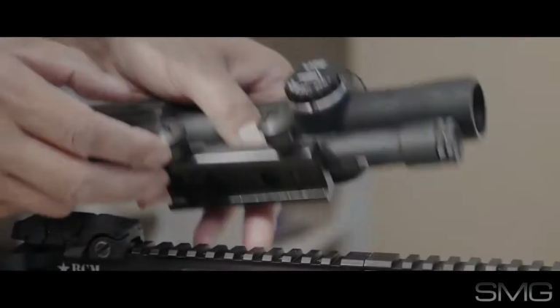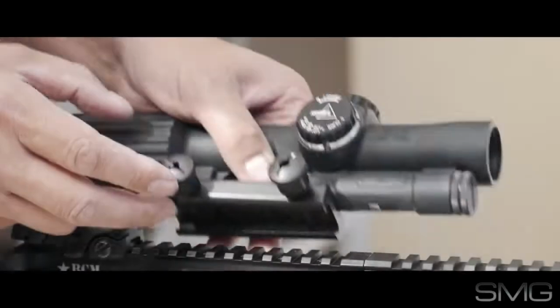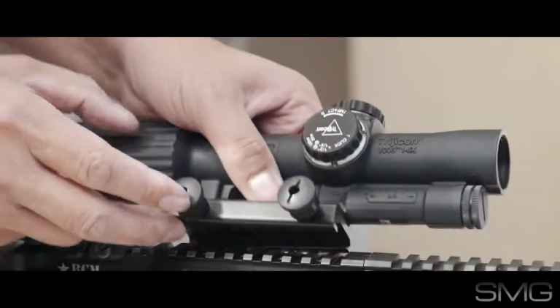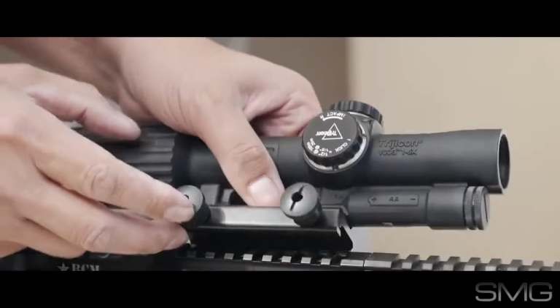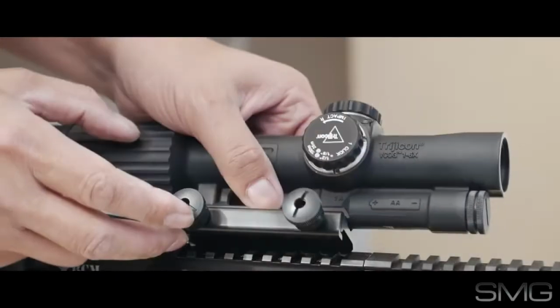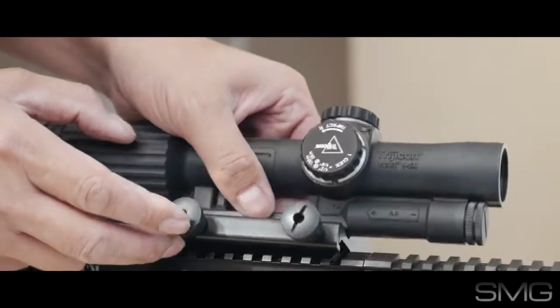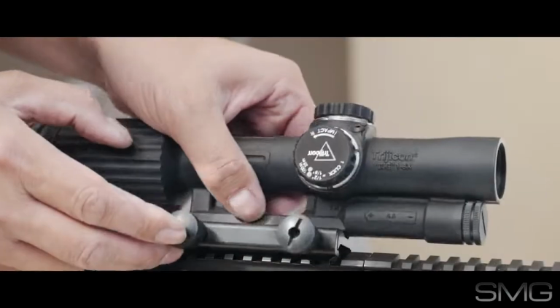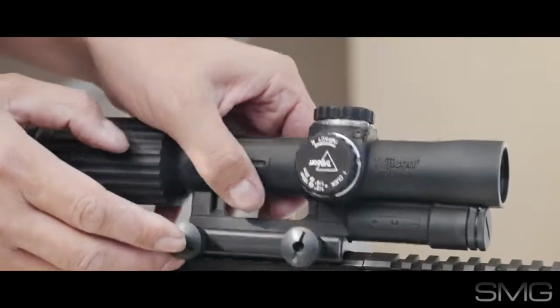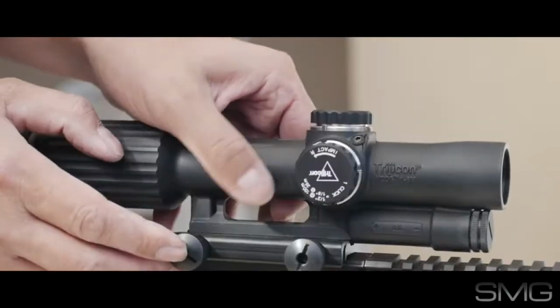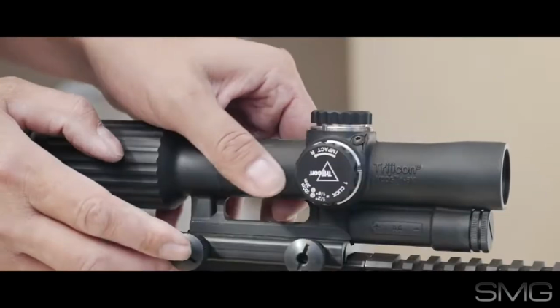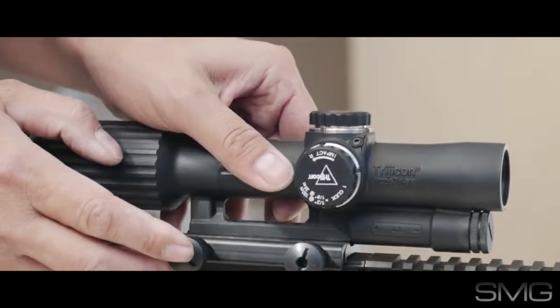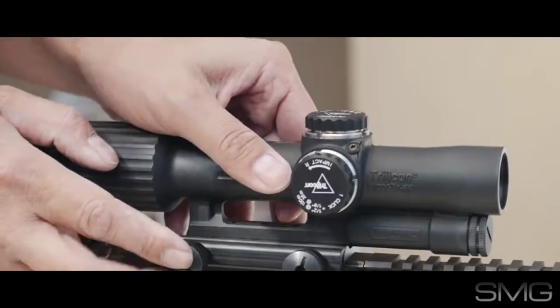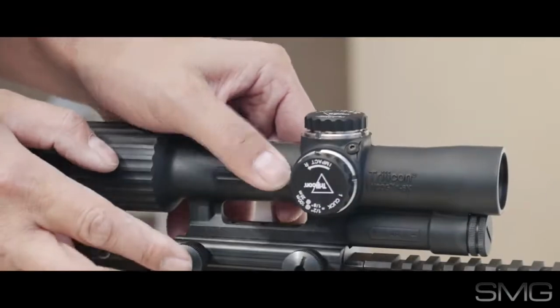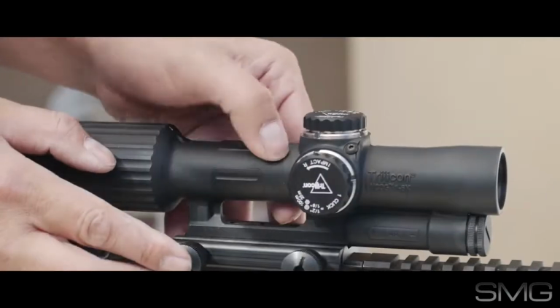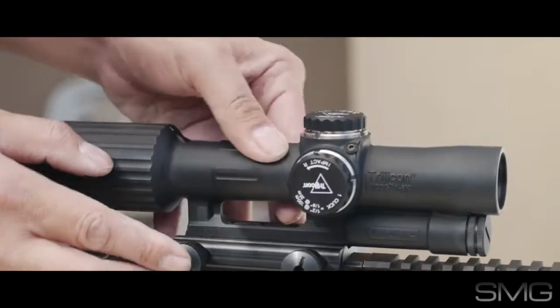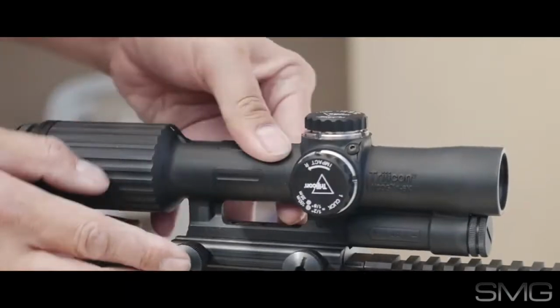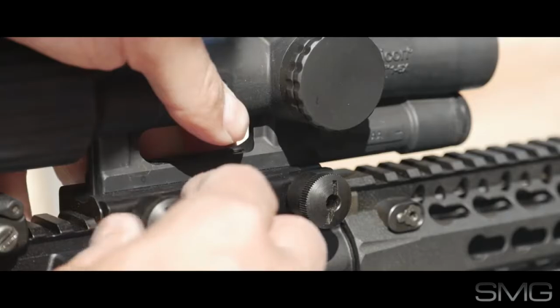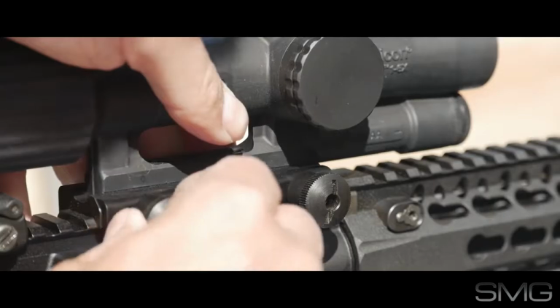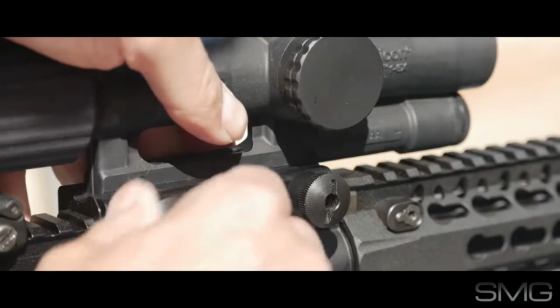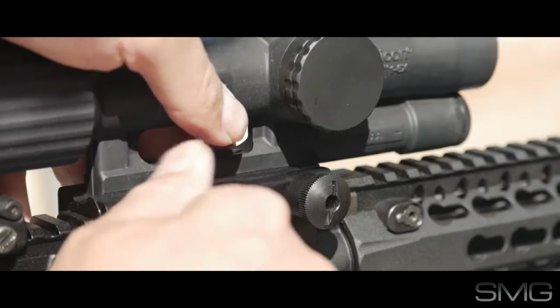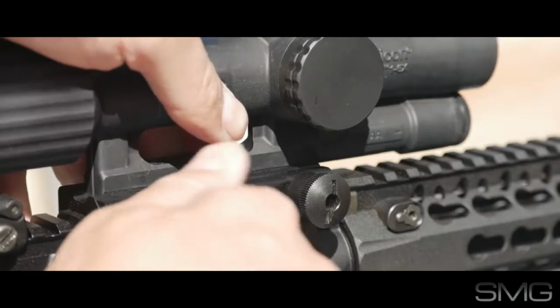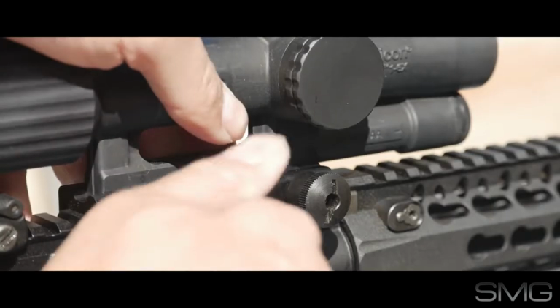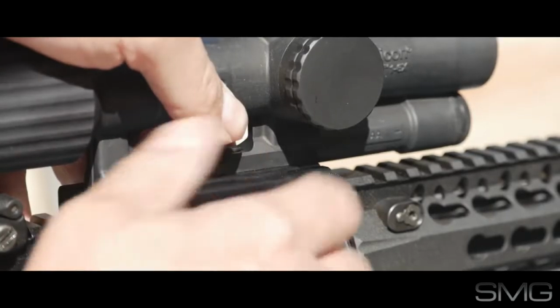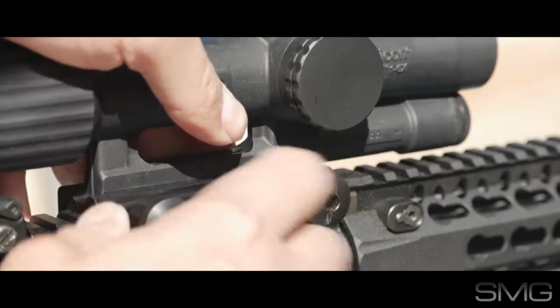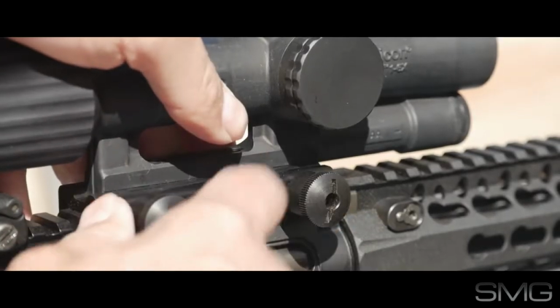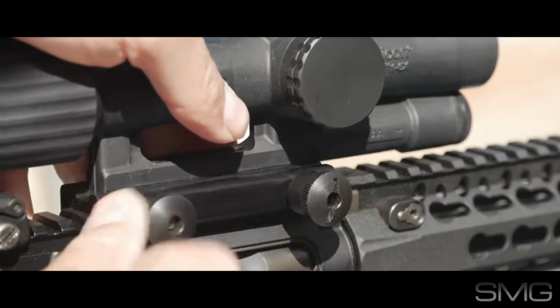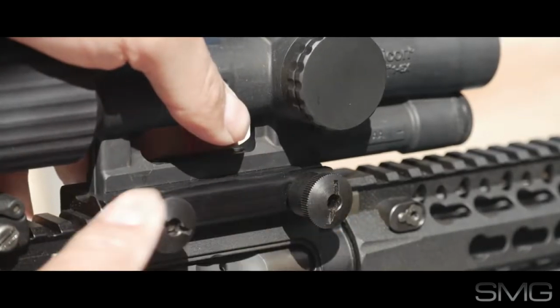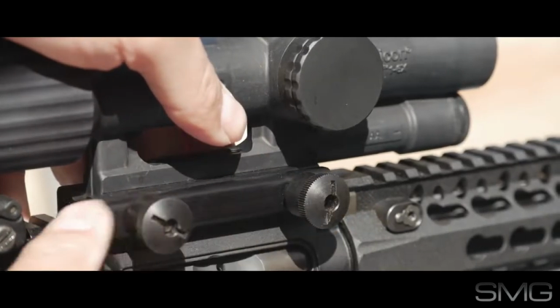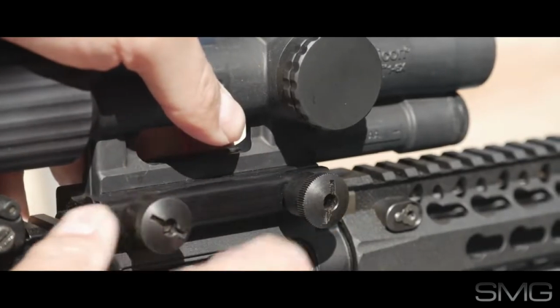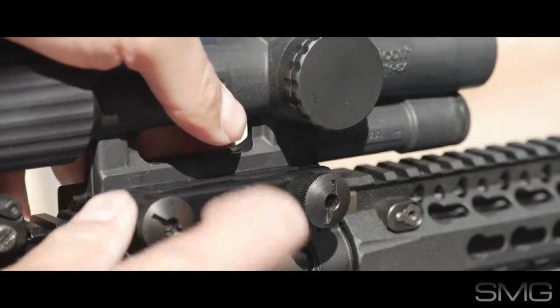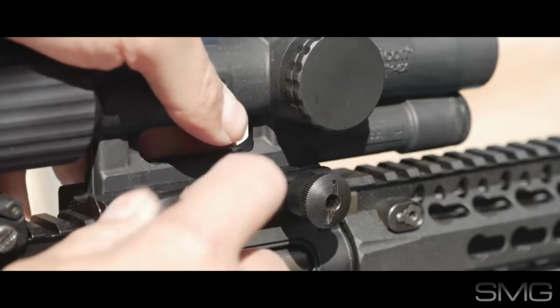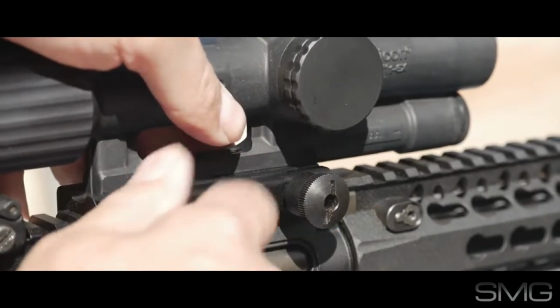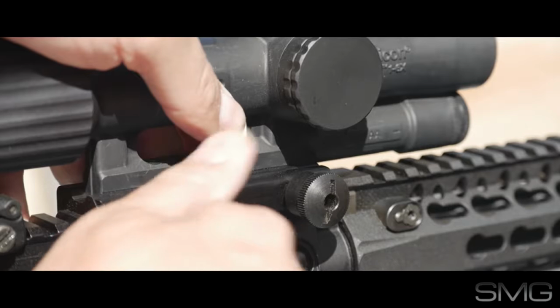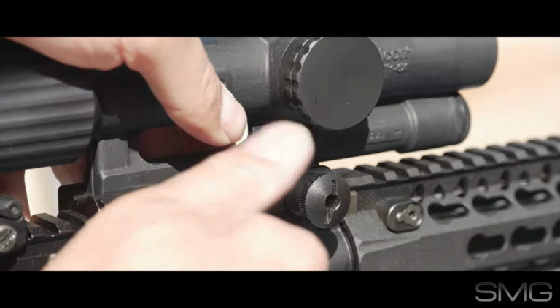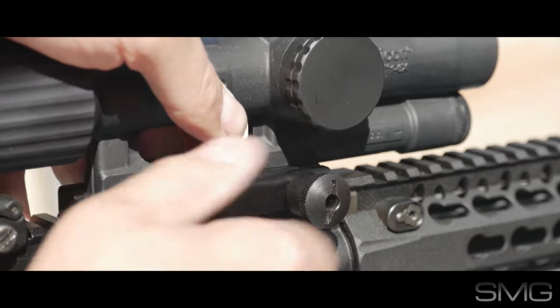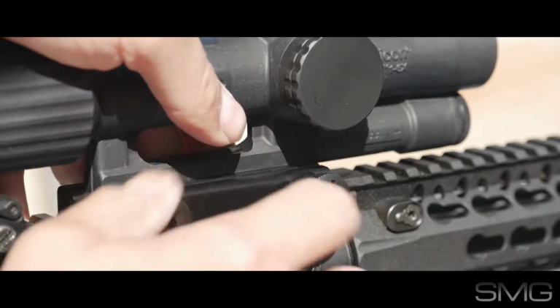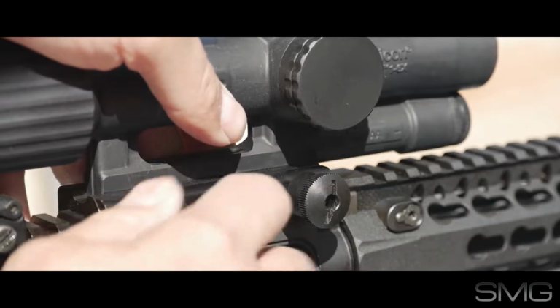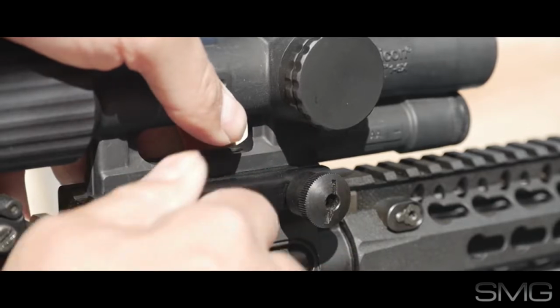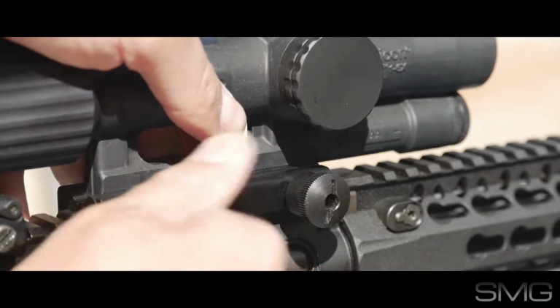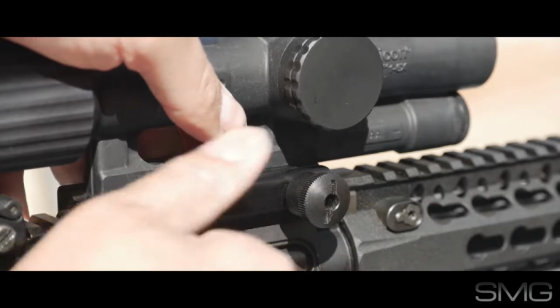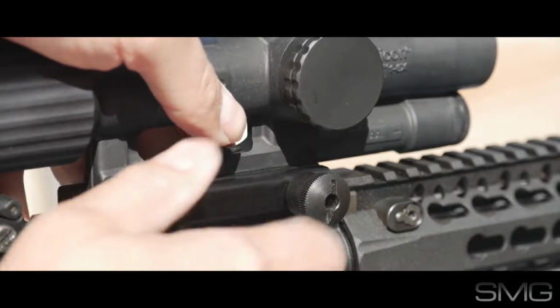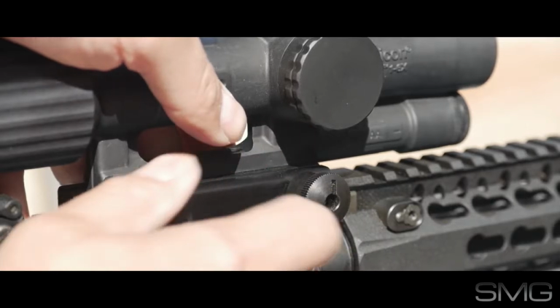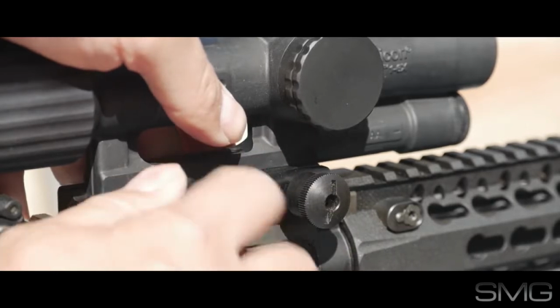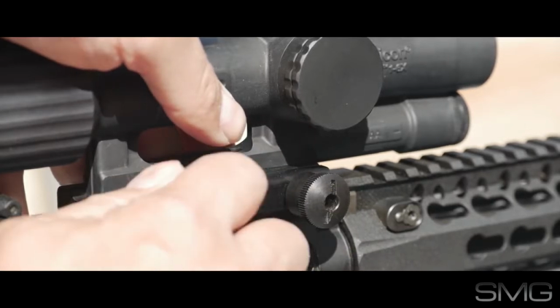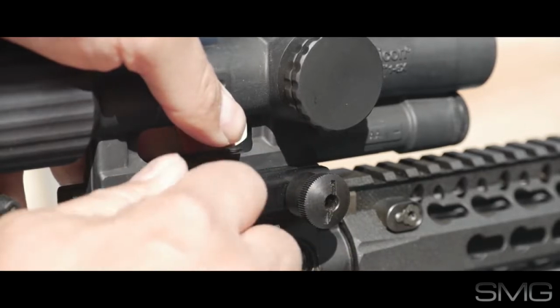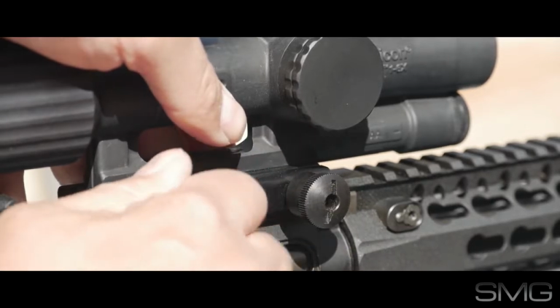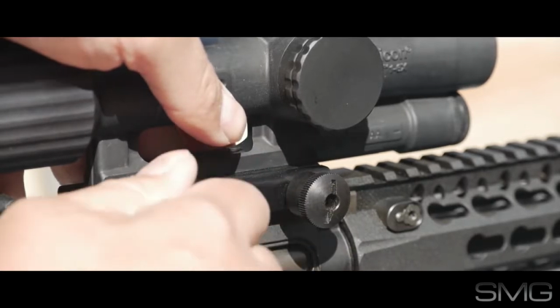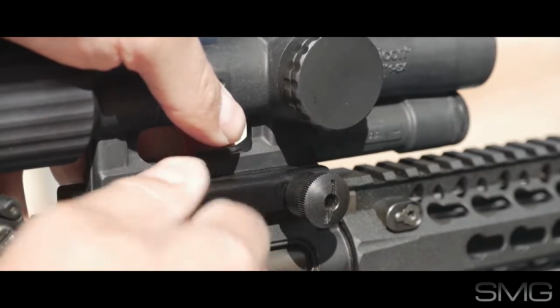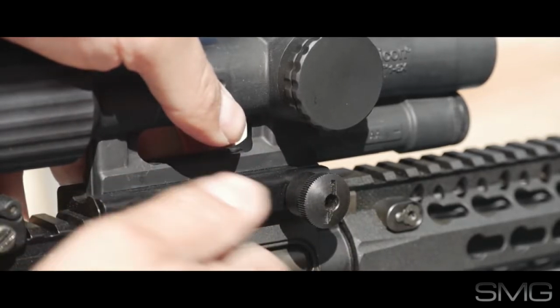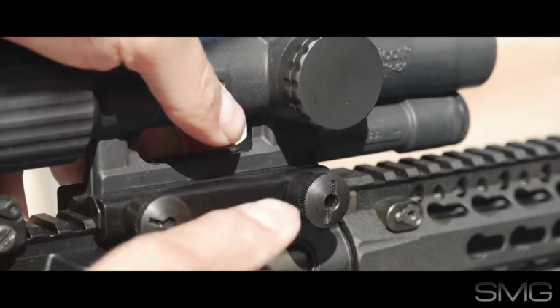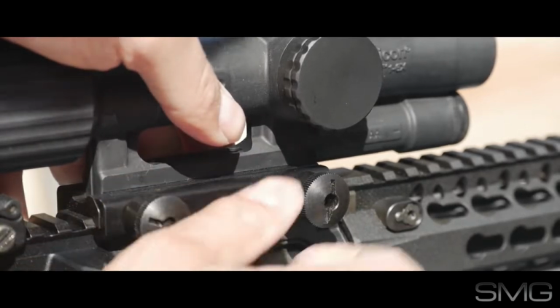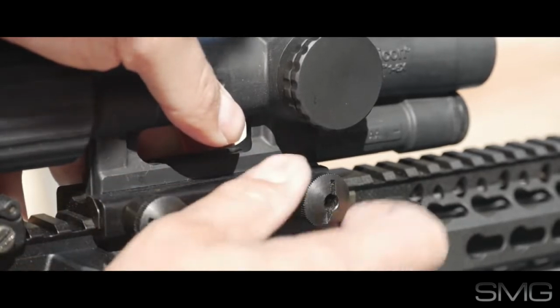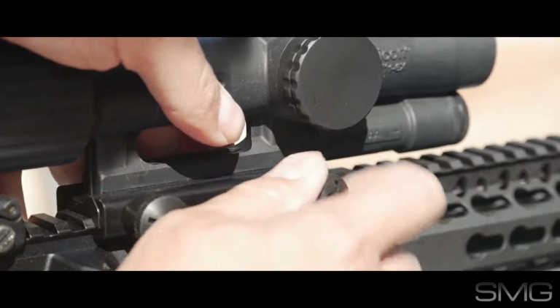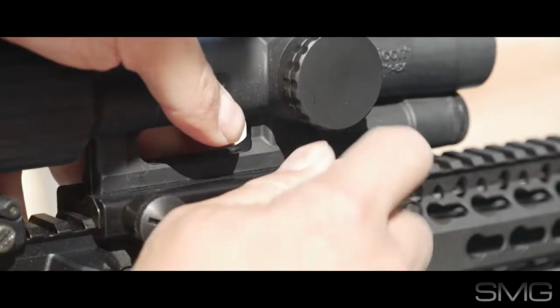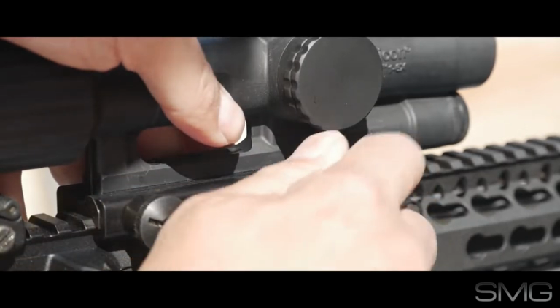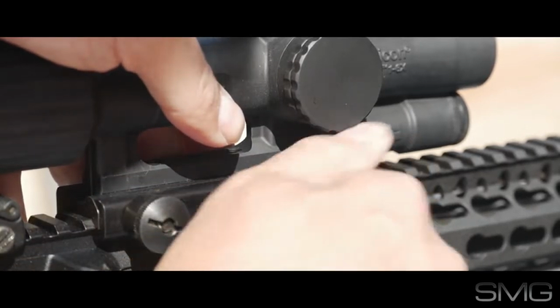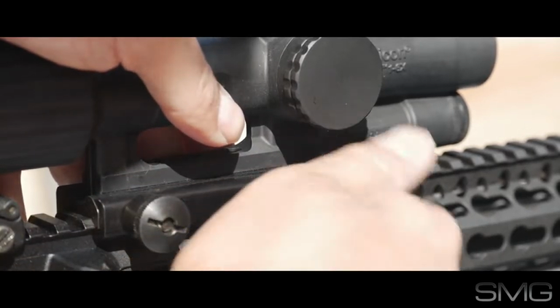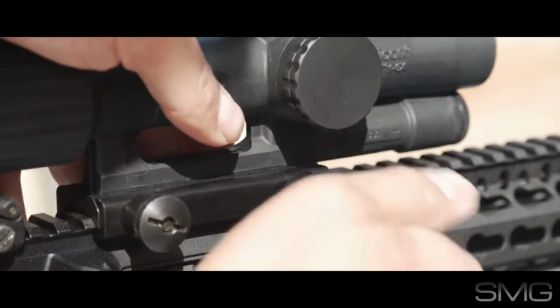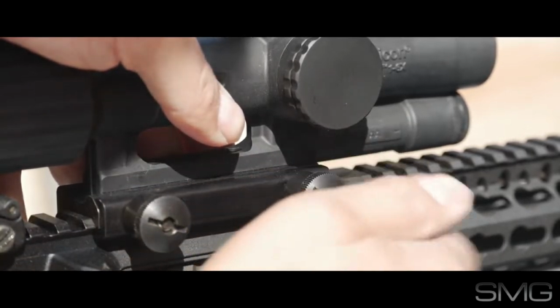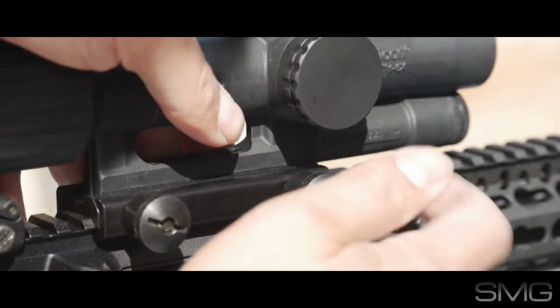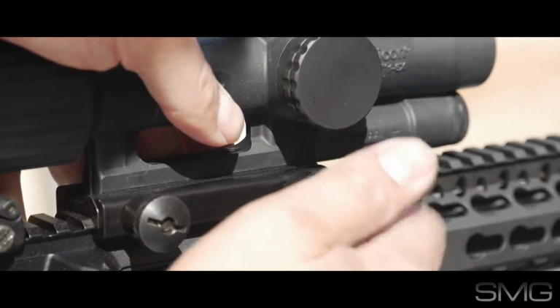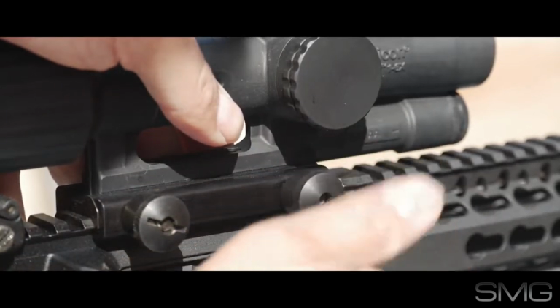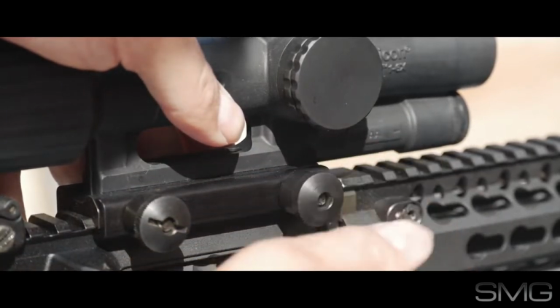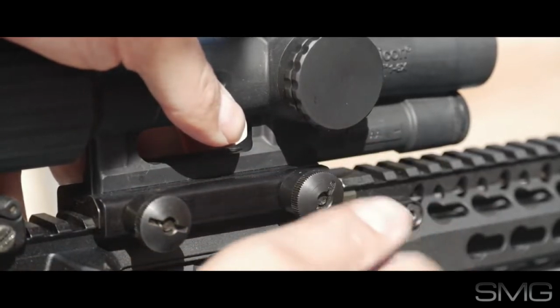Use the integral TA-51 mount. Tighten with finger pressure and secure half a turn with a coin. No need for a separate mount, which is really nice.